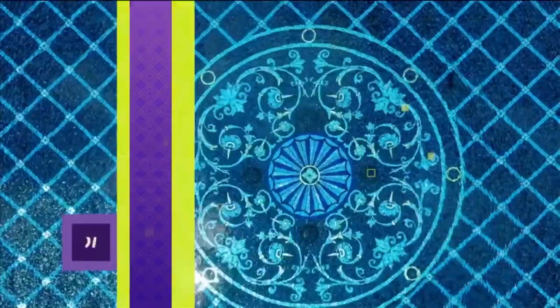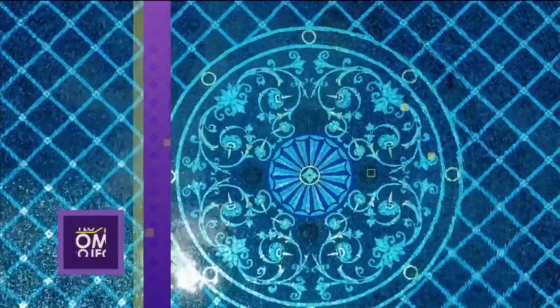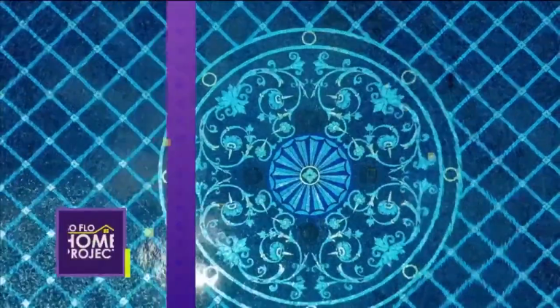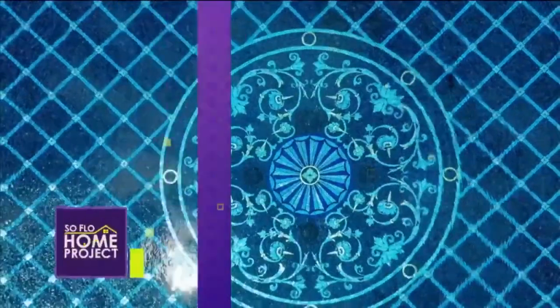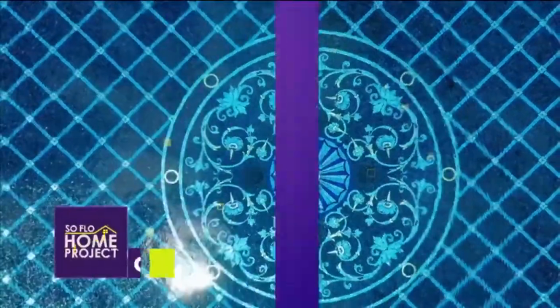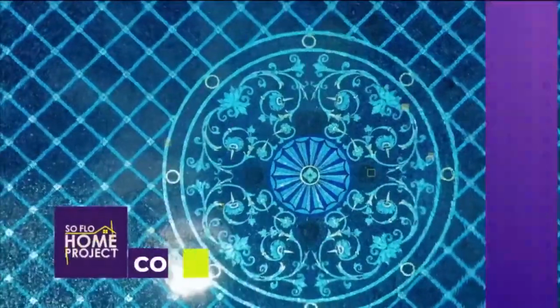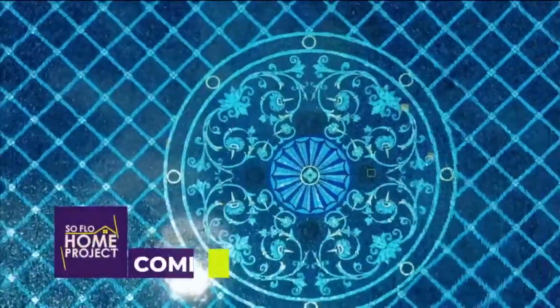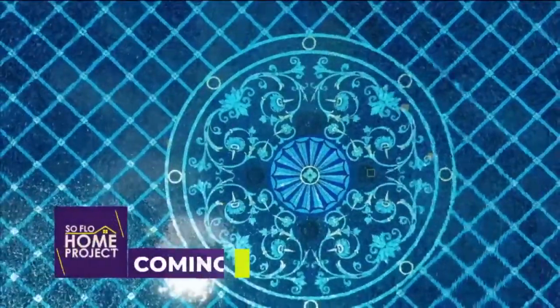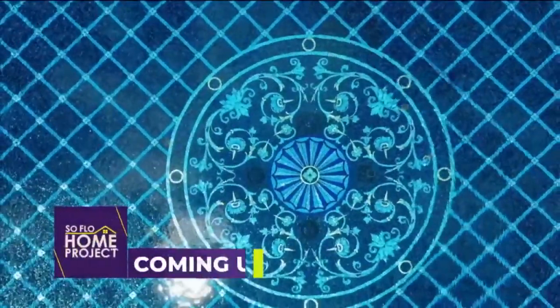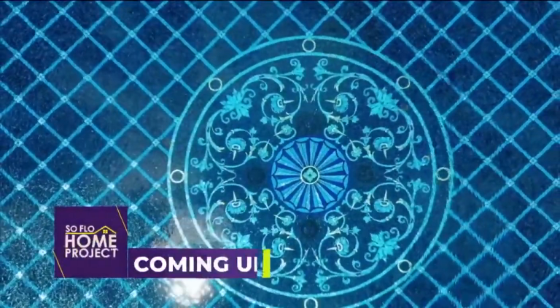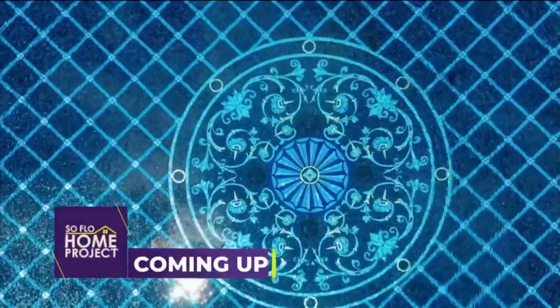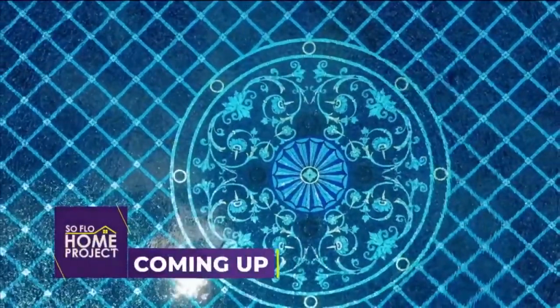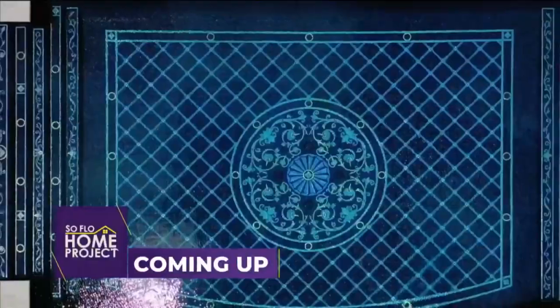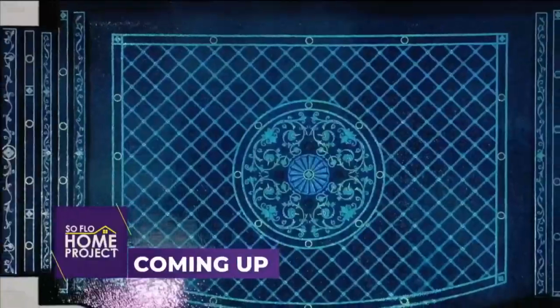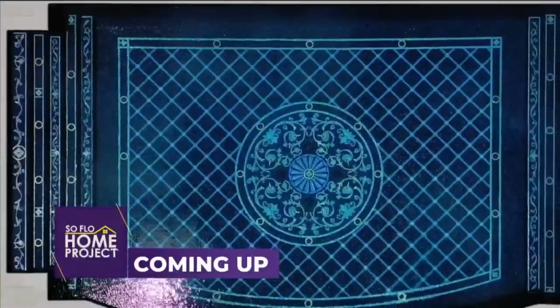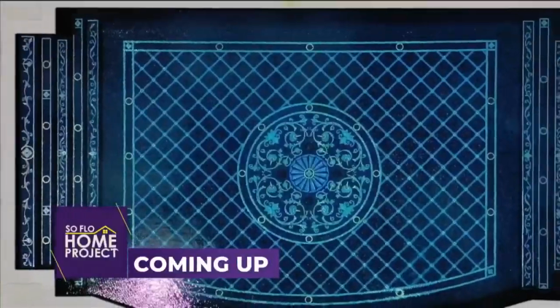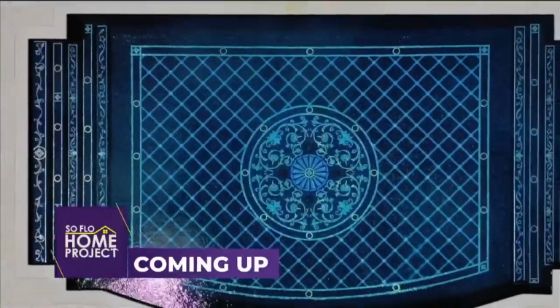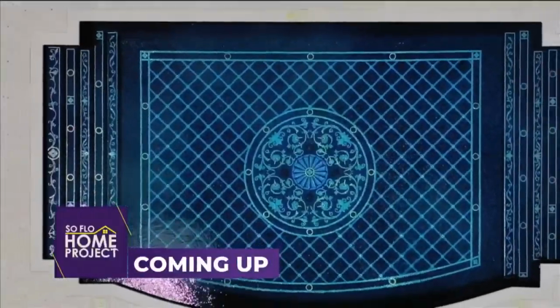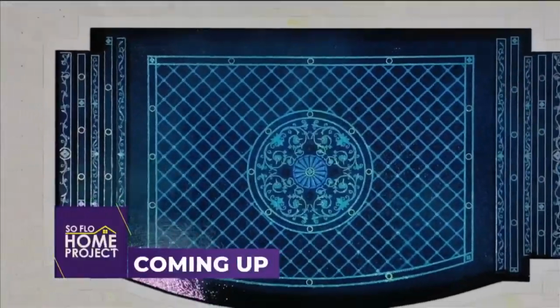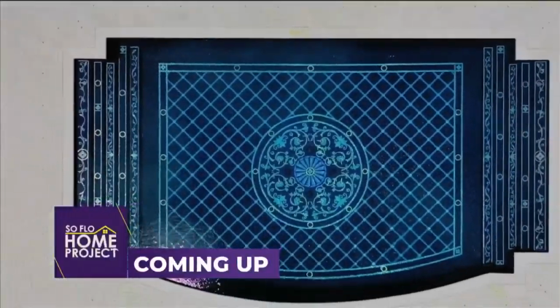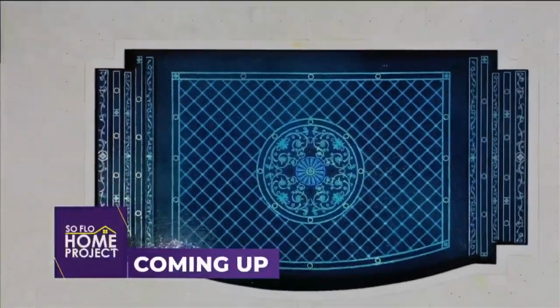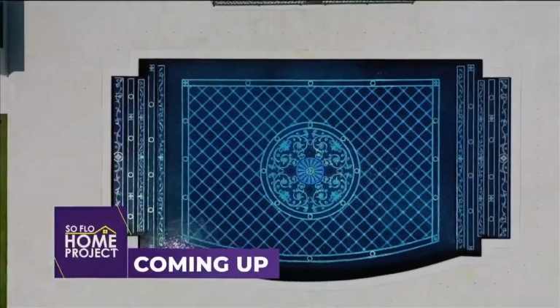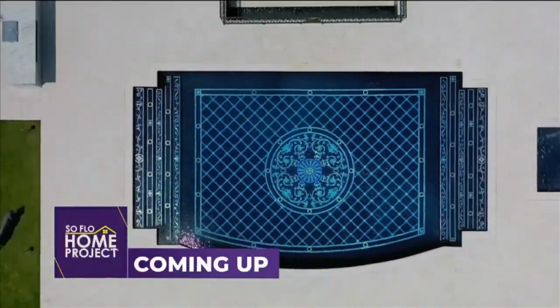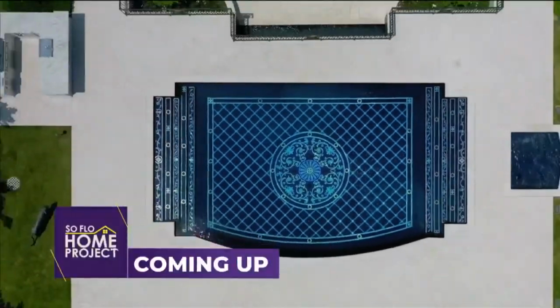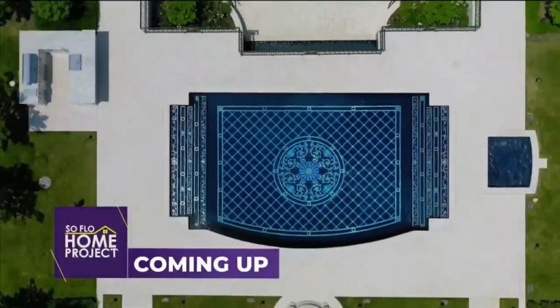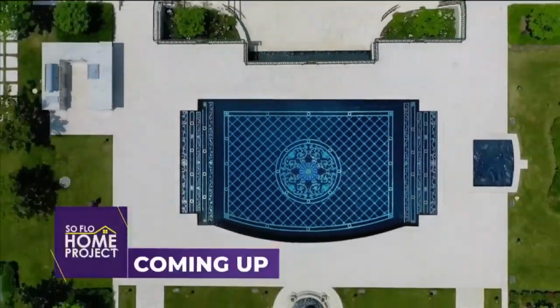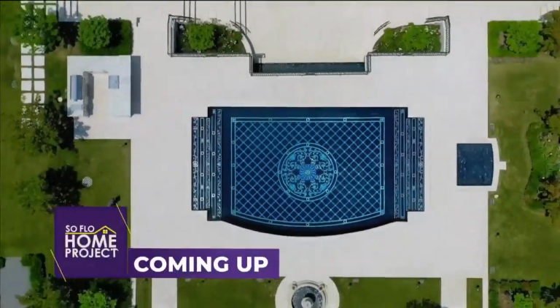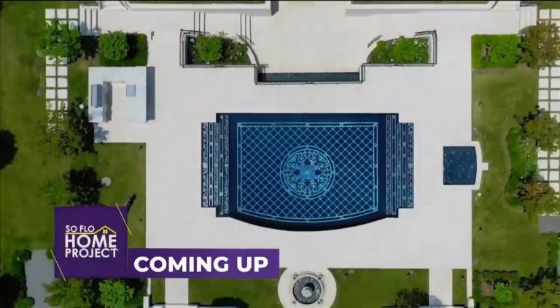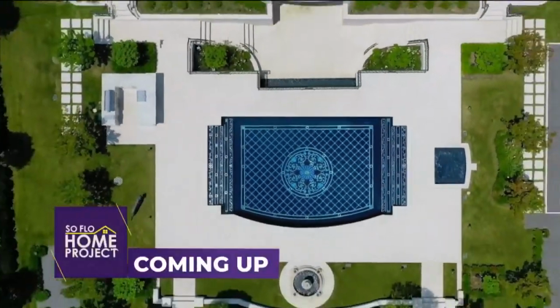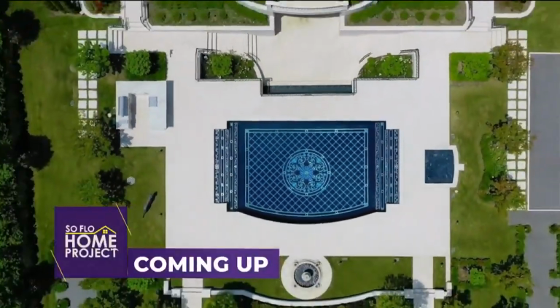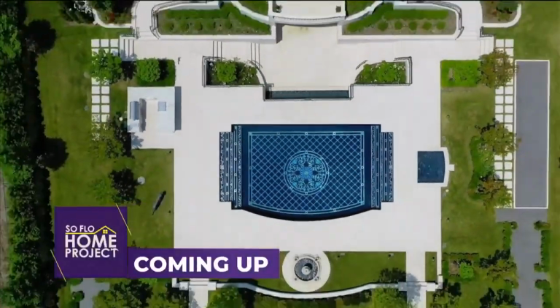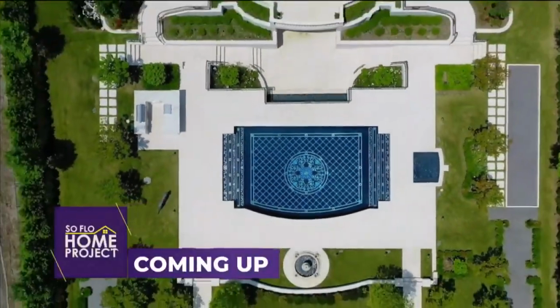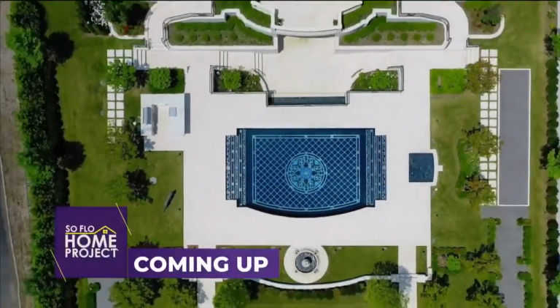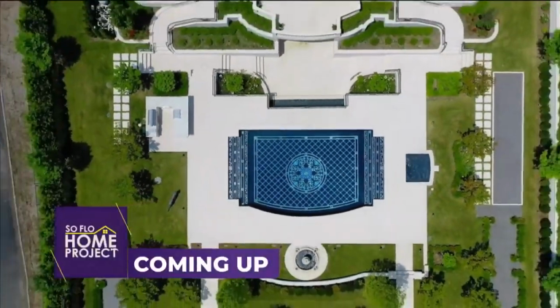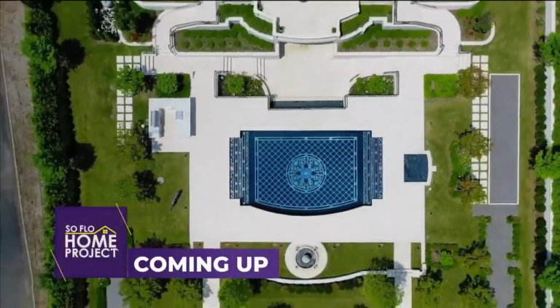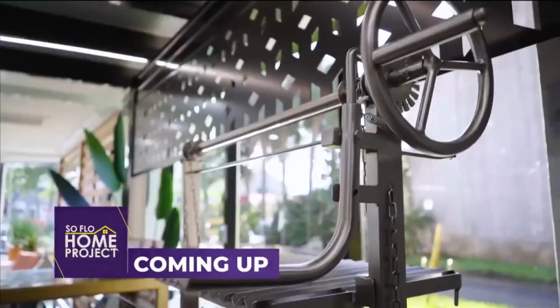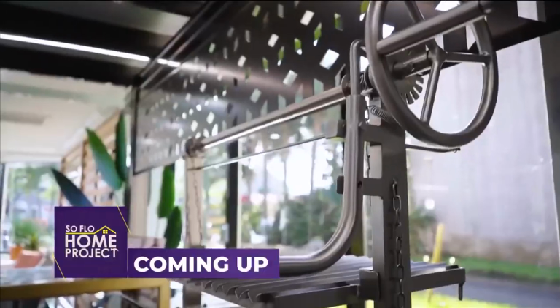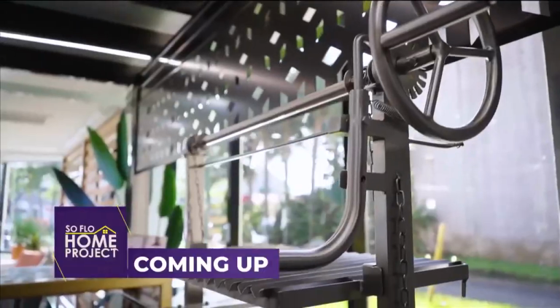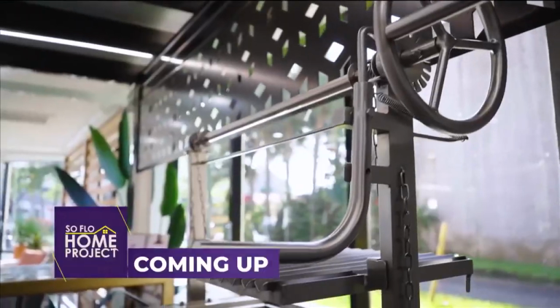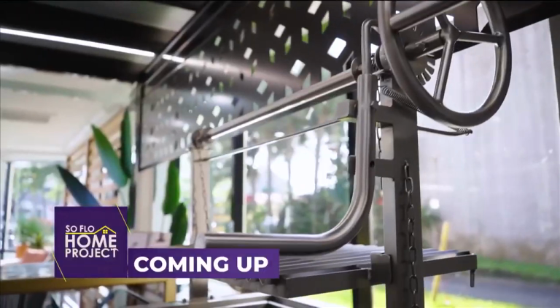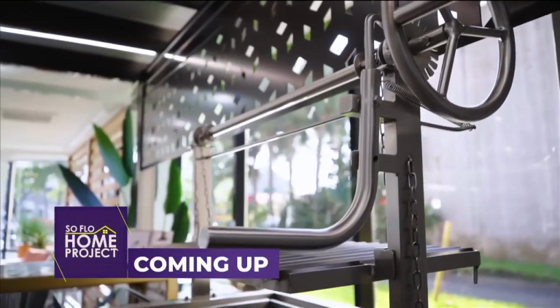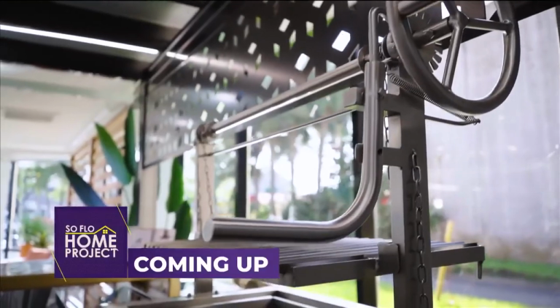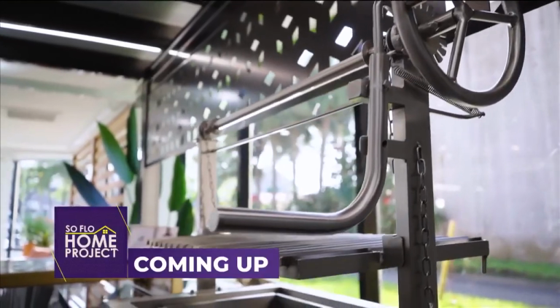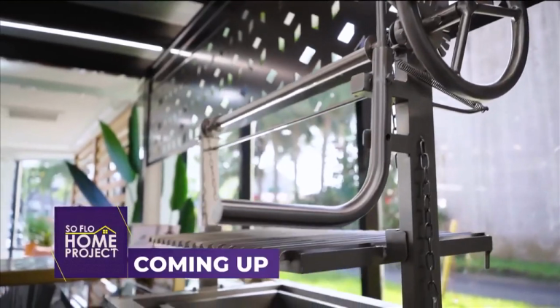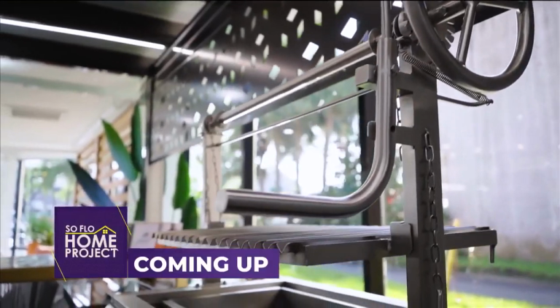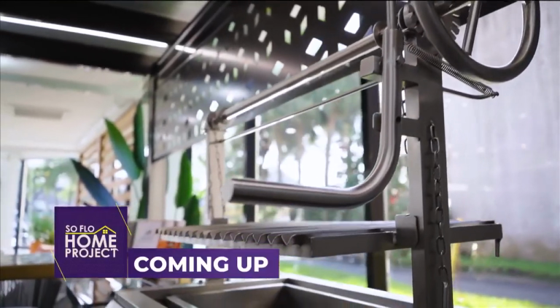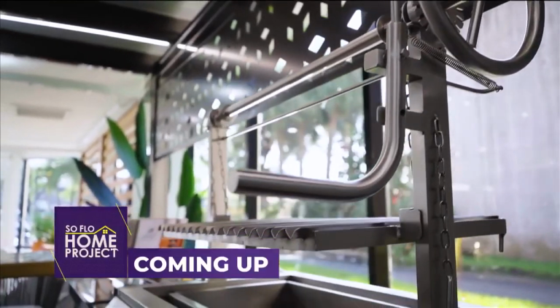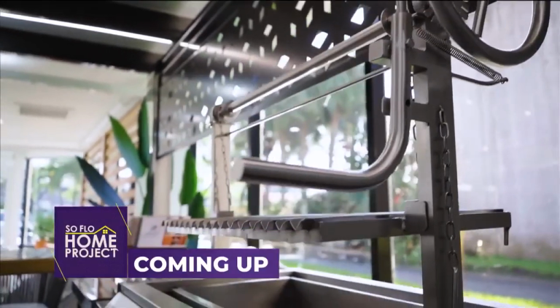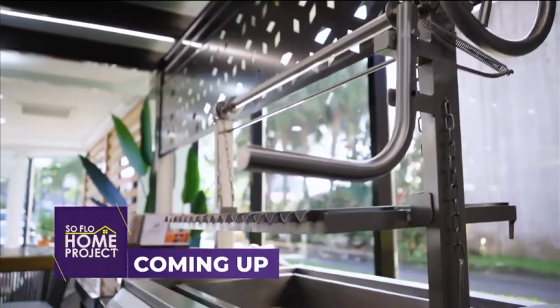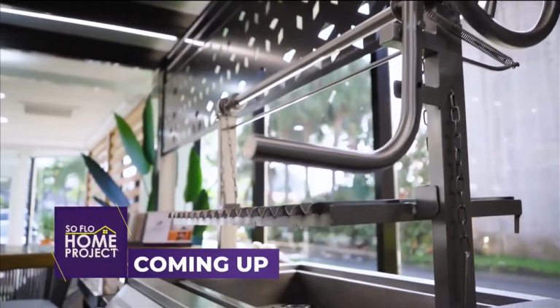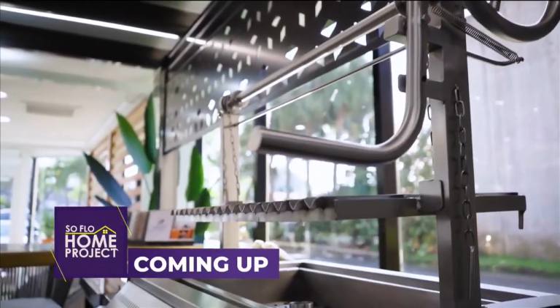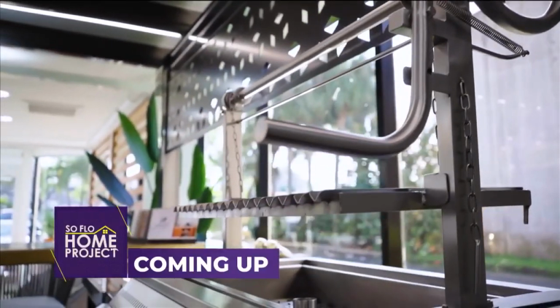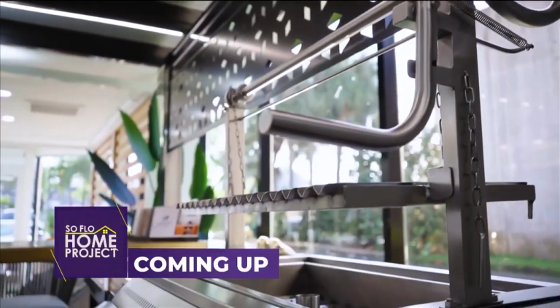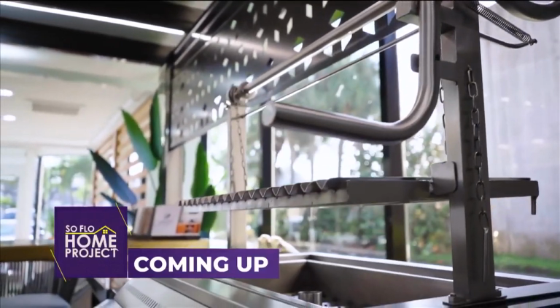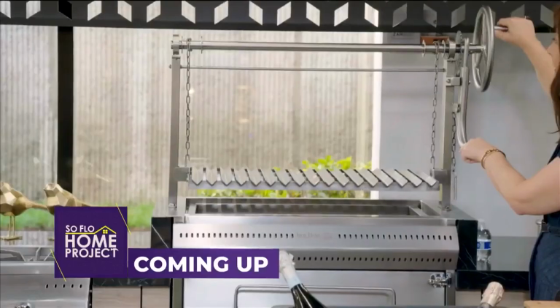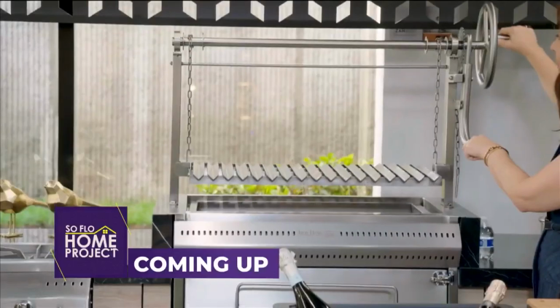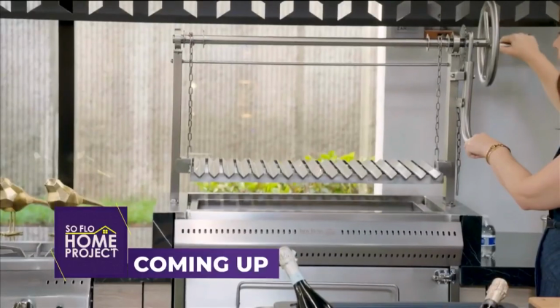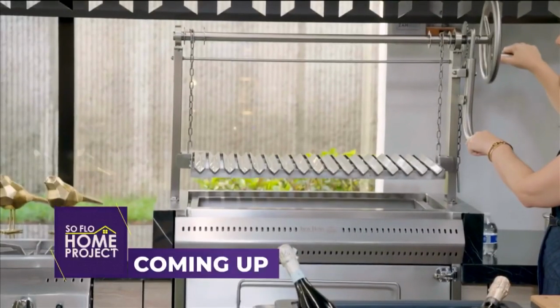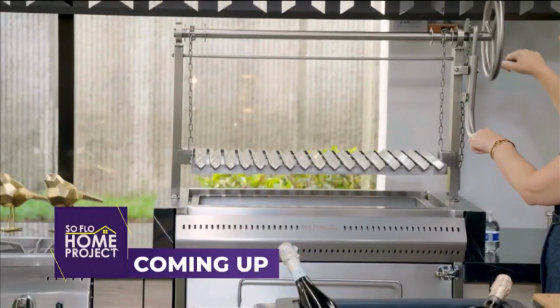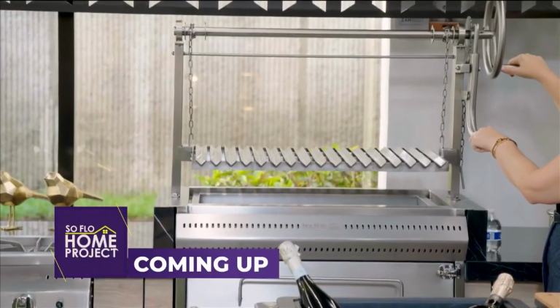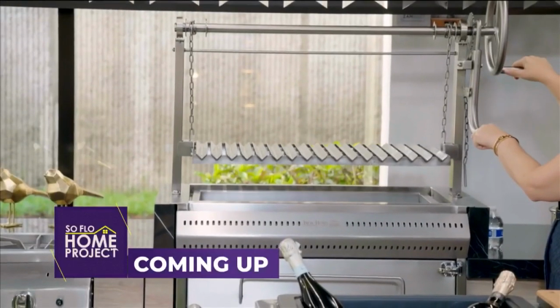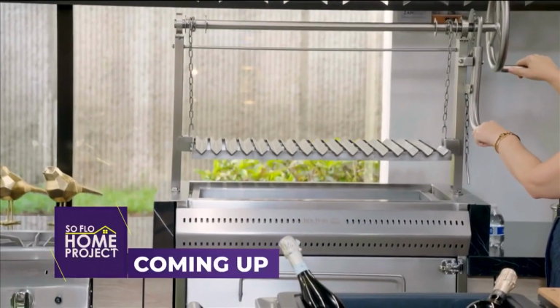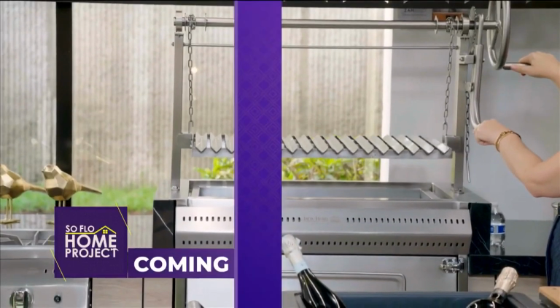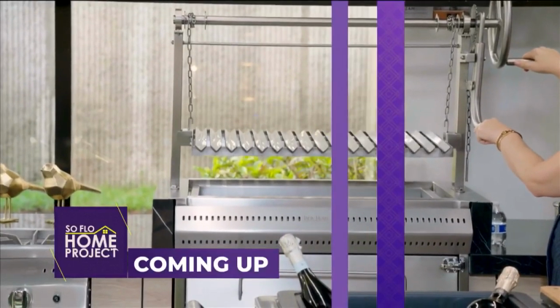Coming up, we have beautiful and functional ideas to create the ultimate outdoor entertaining spaces on SoFlo Home Project.